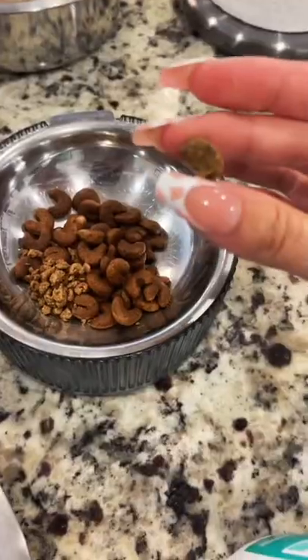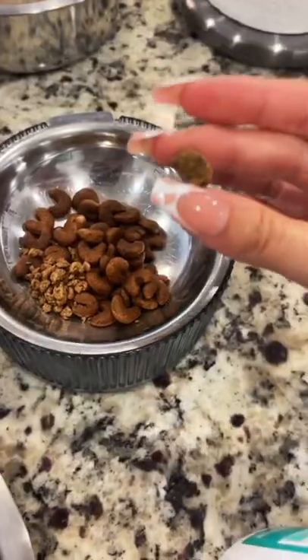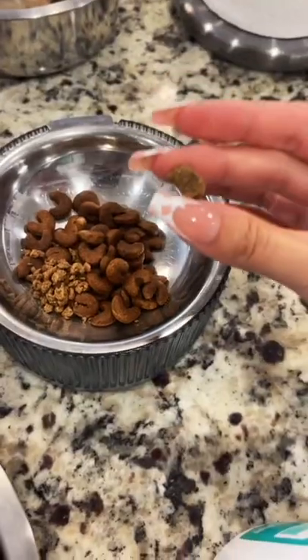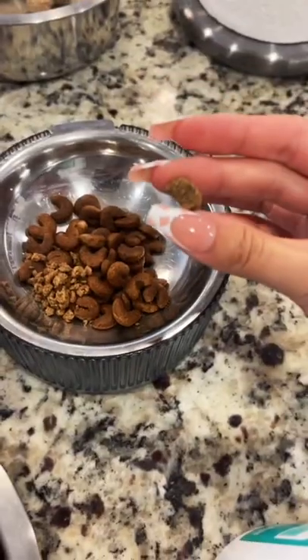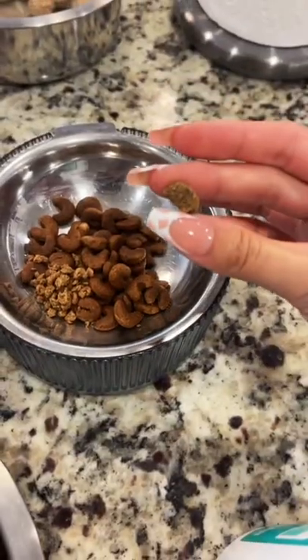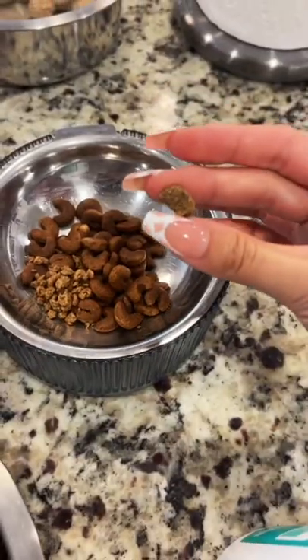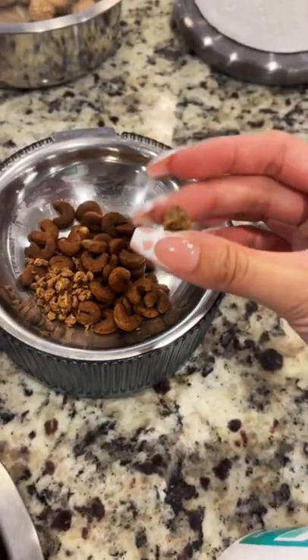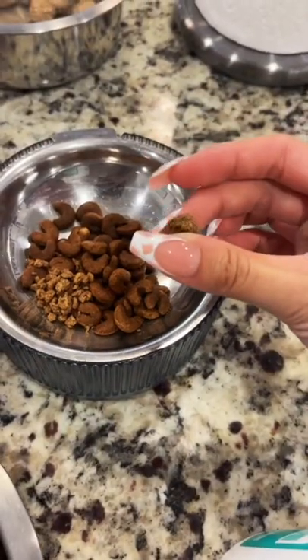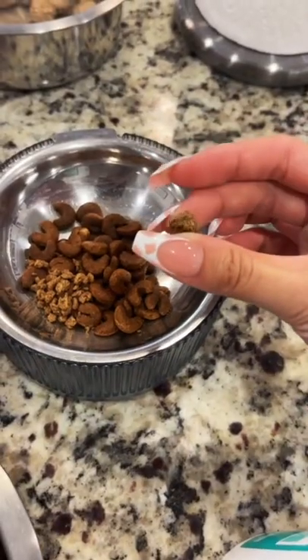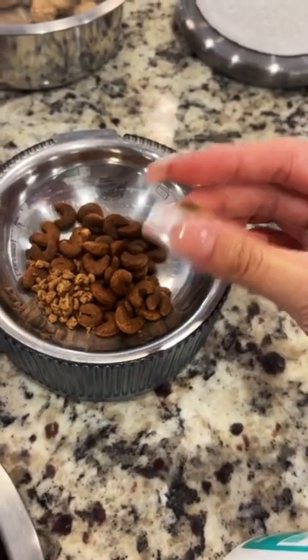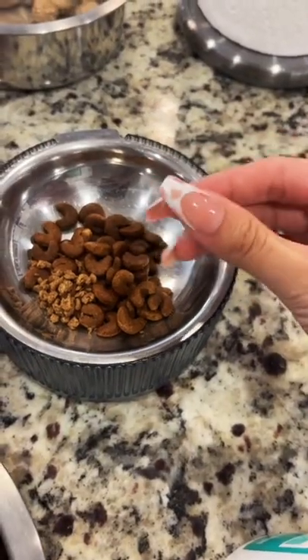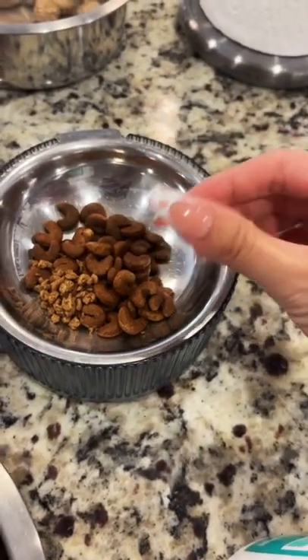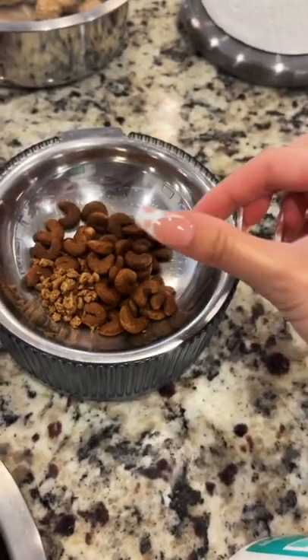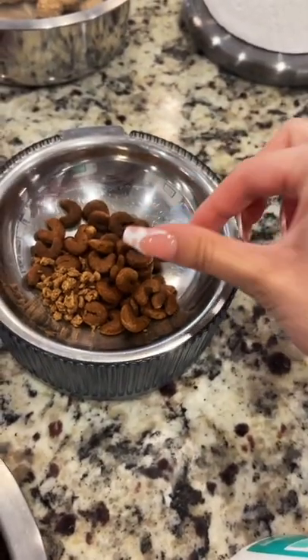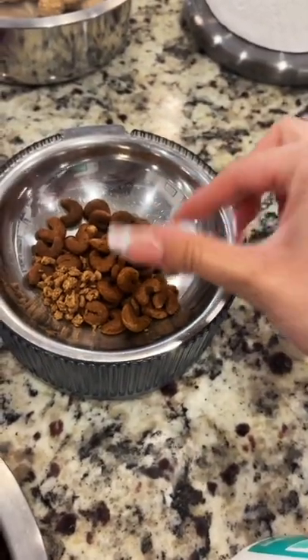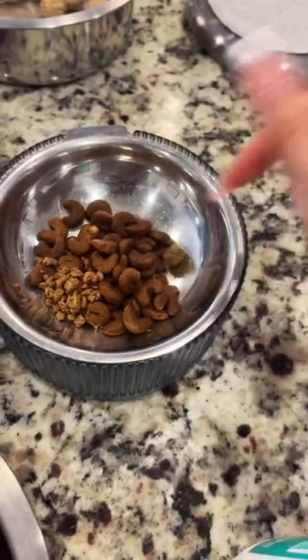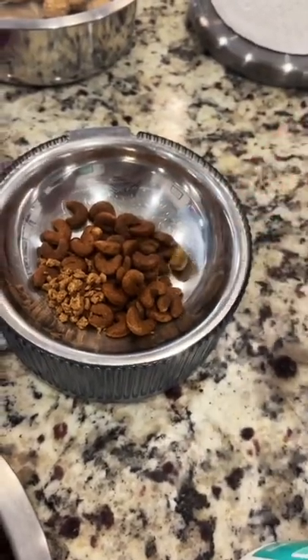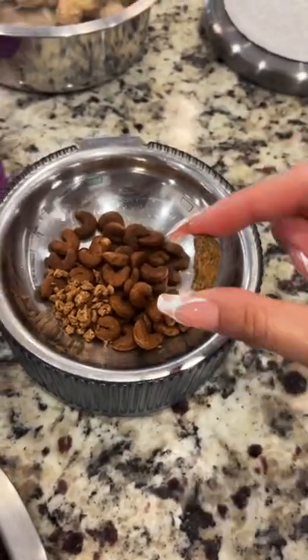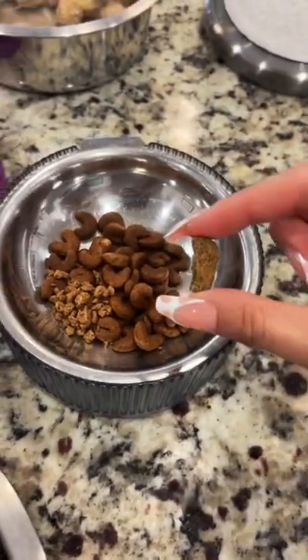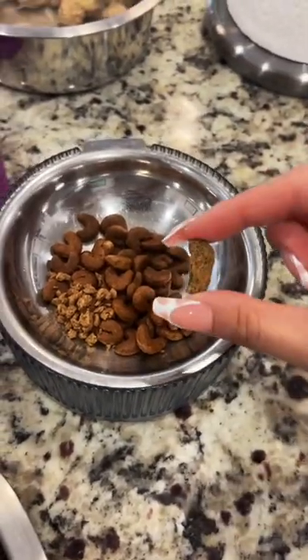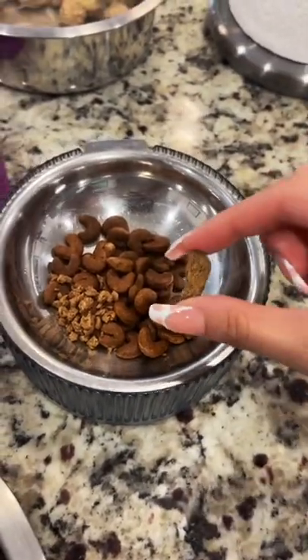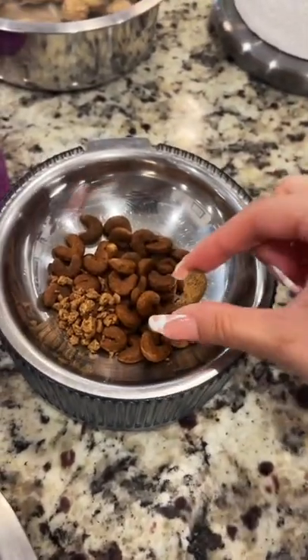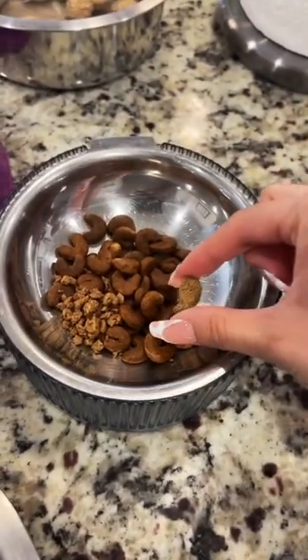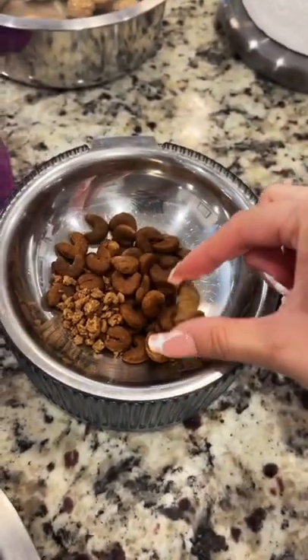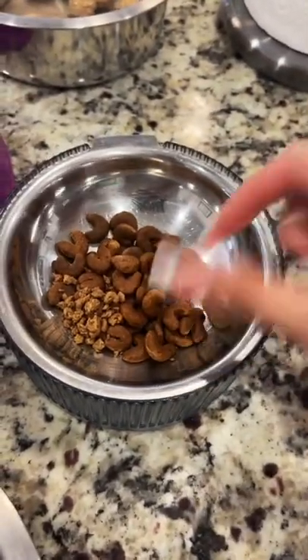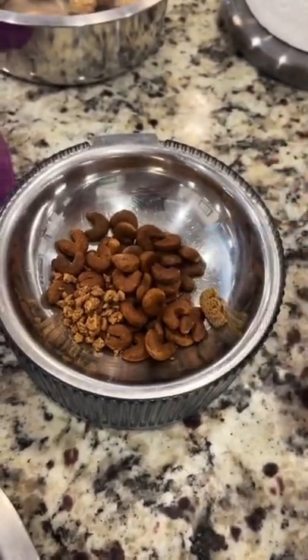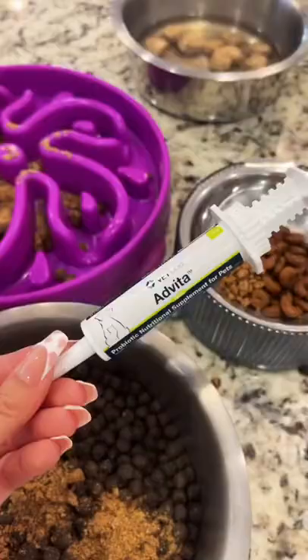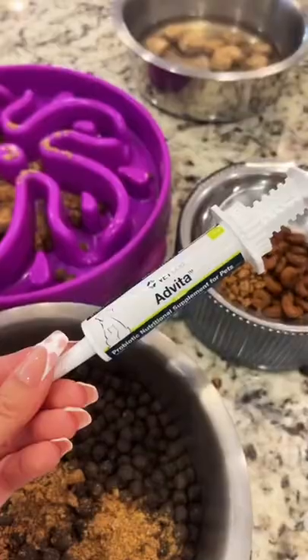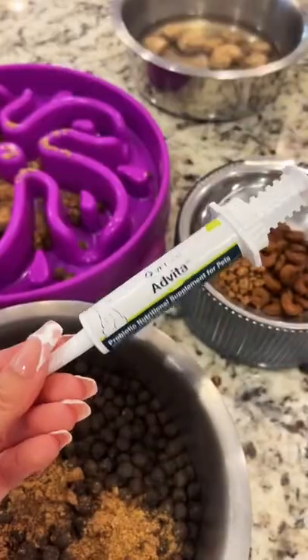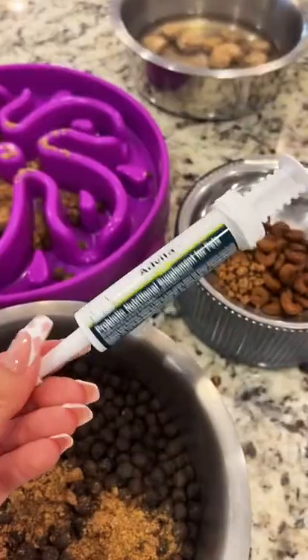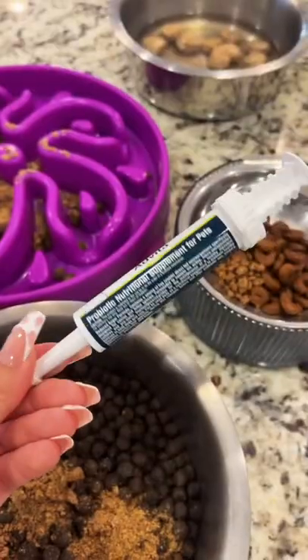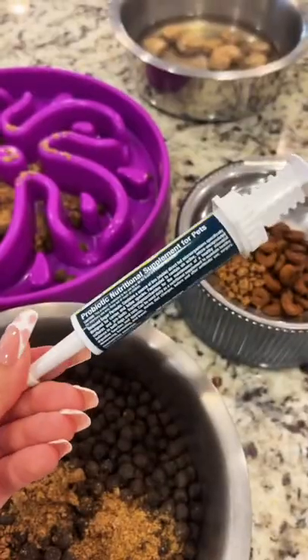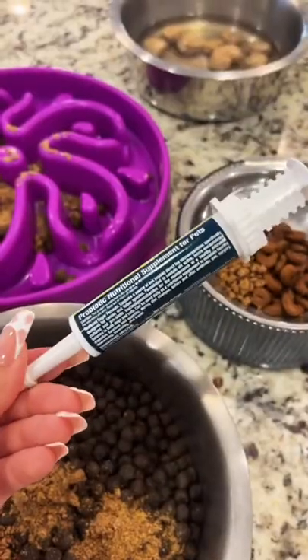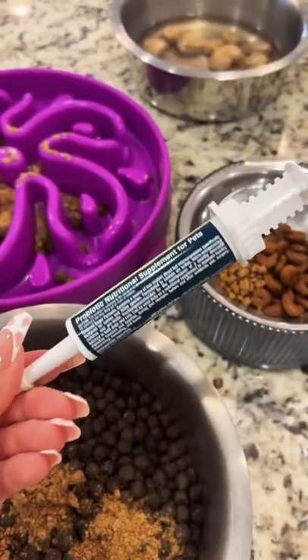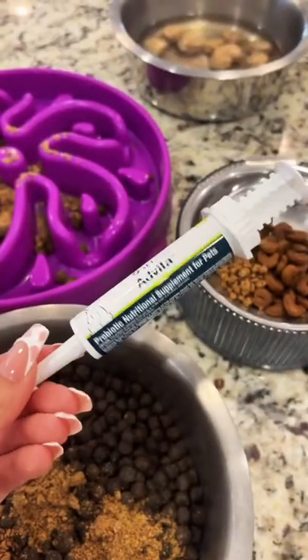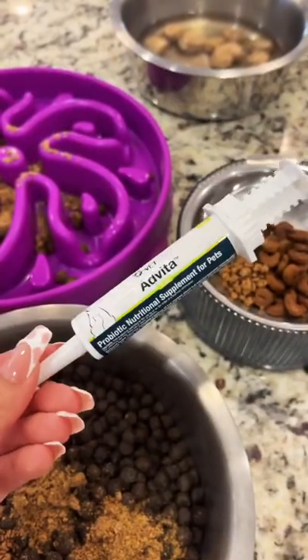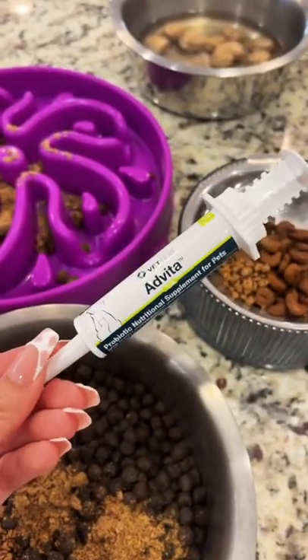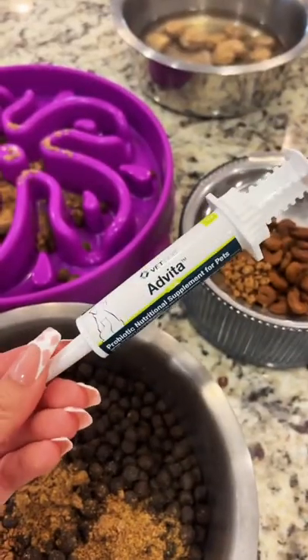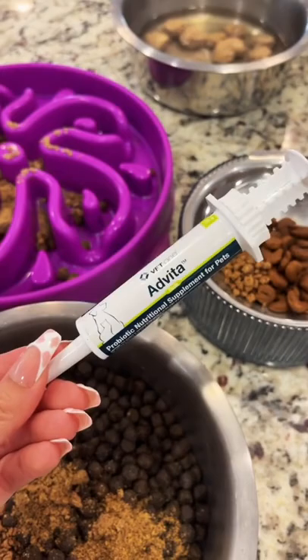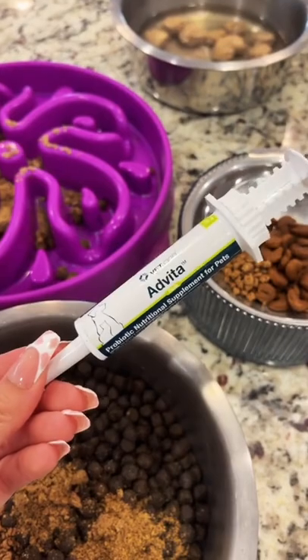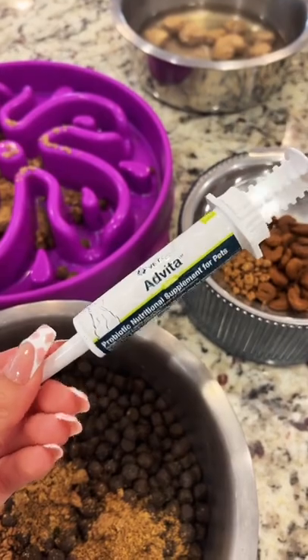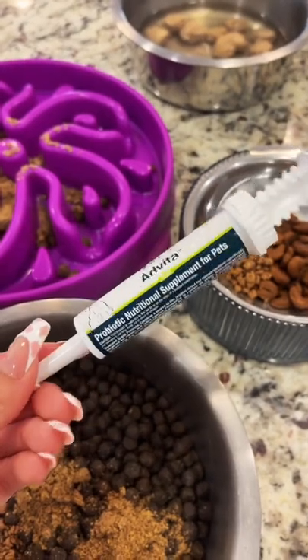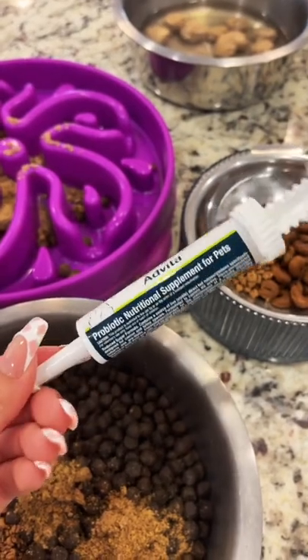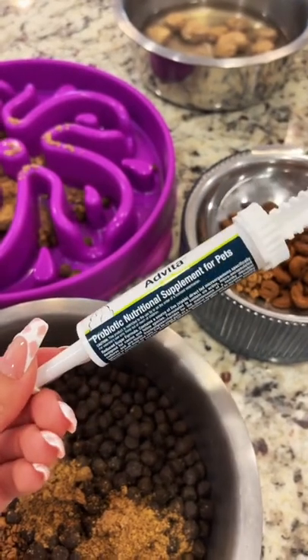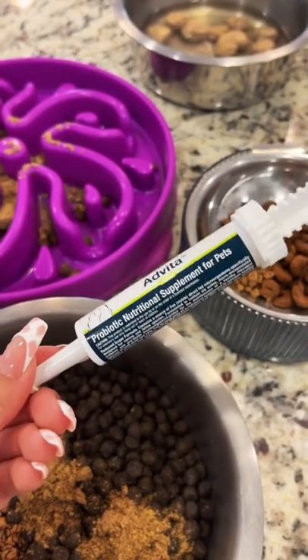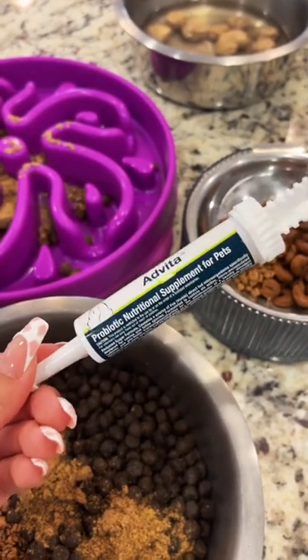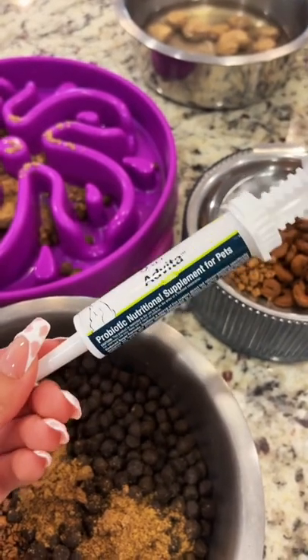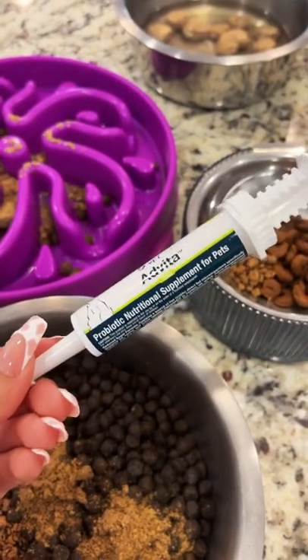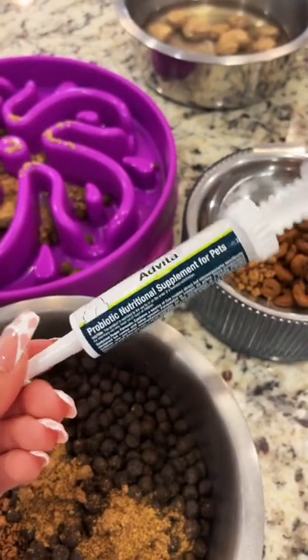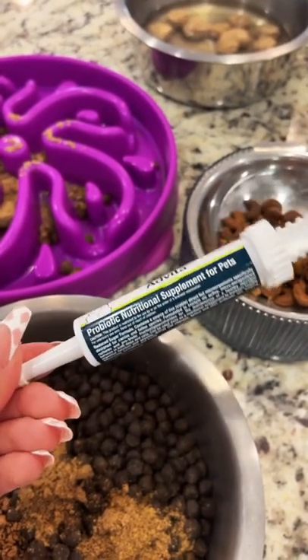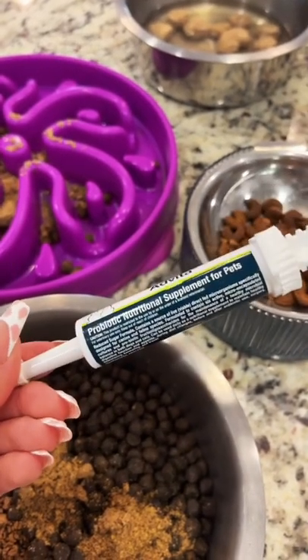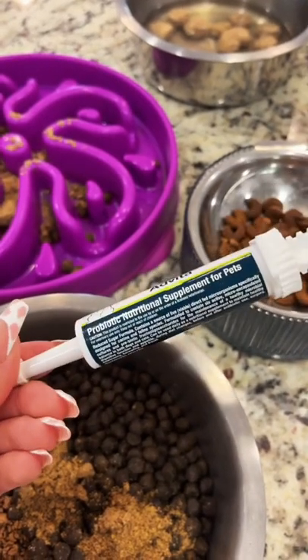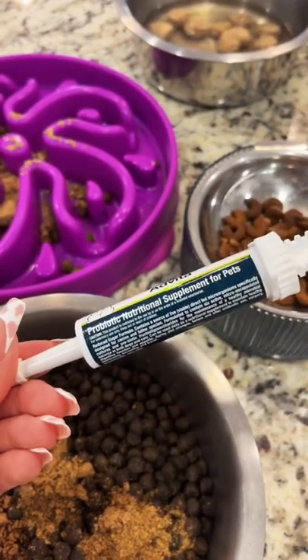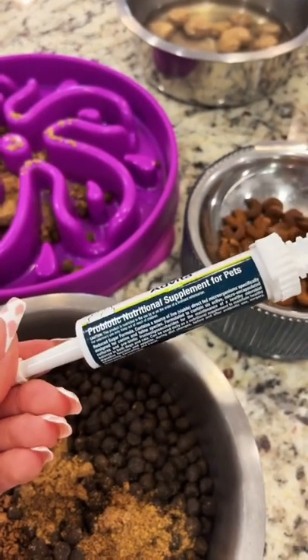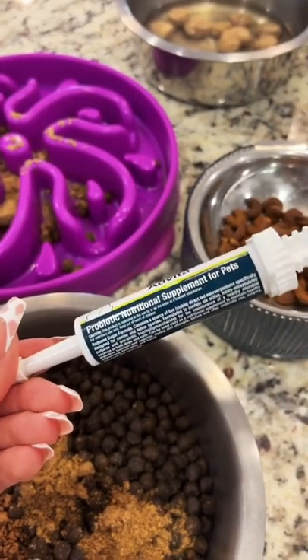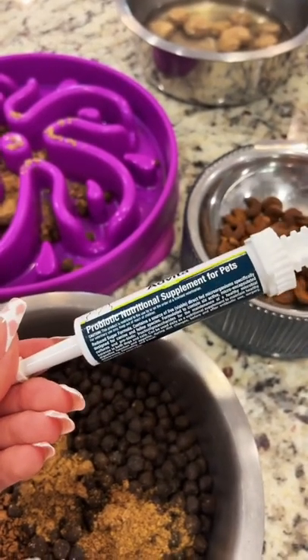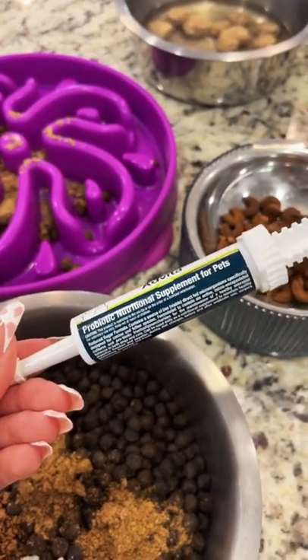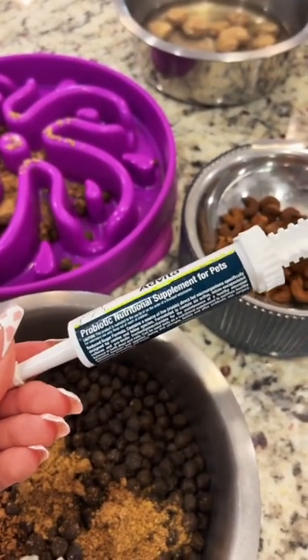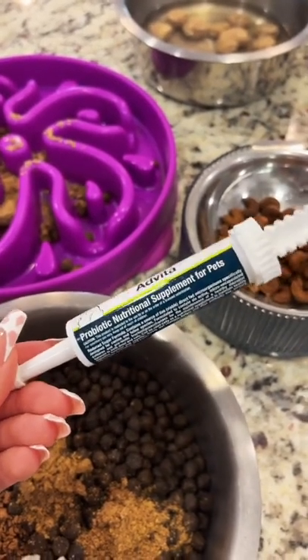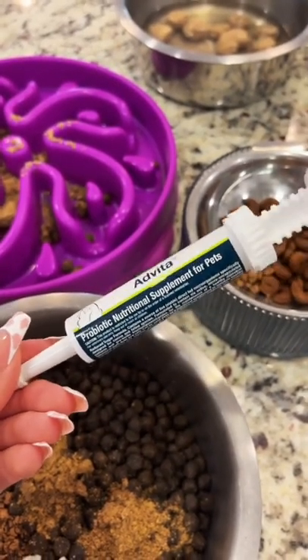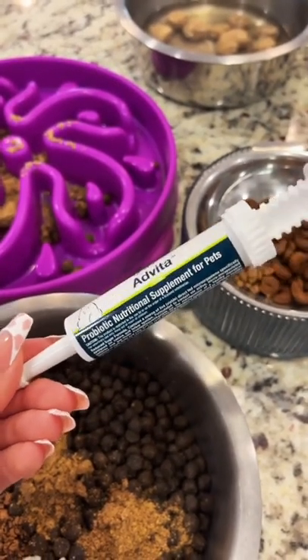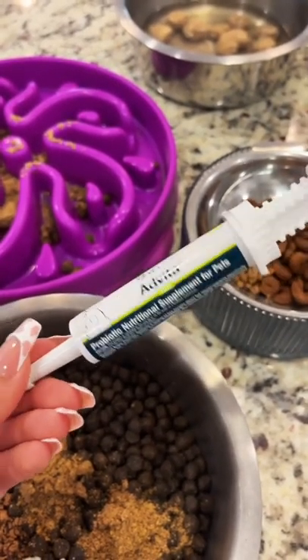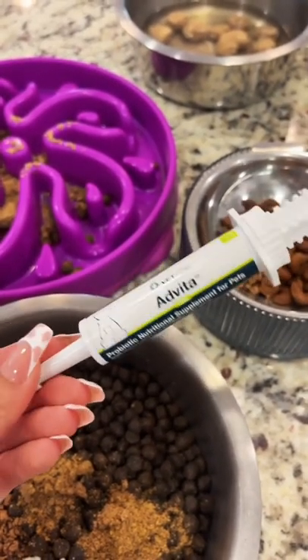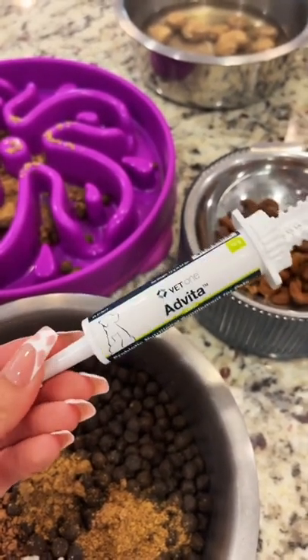Pablo only gets half of one. Since Pablo is still a puppy, he gets this Evita, and it's a probiotic nutritional supplement.